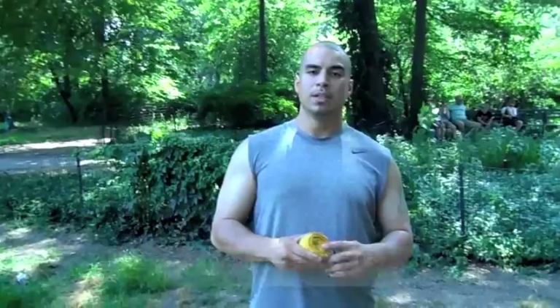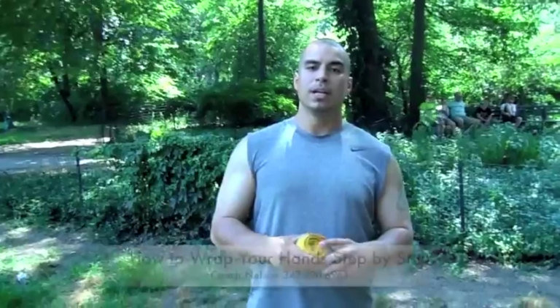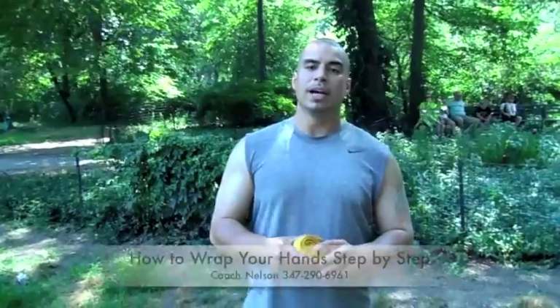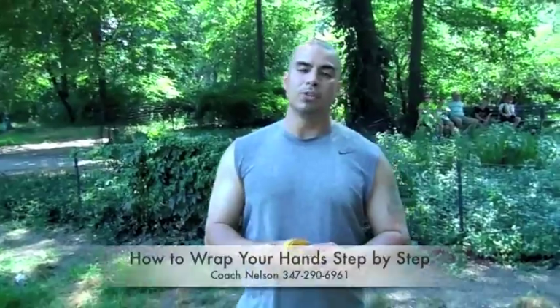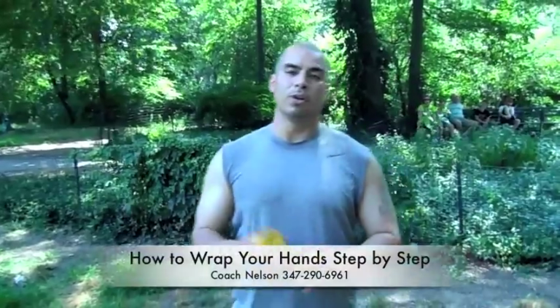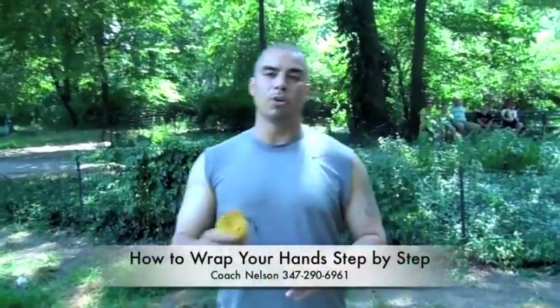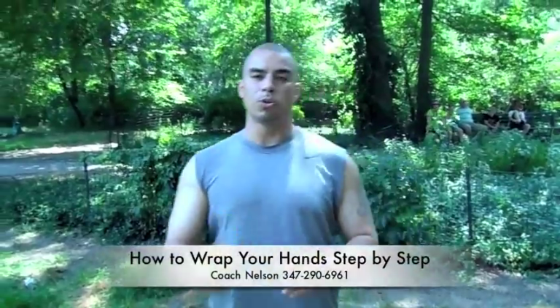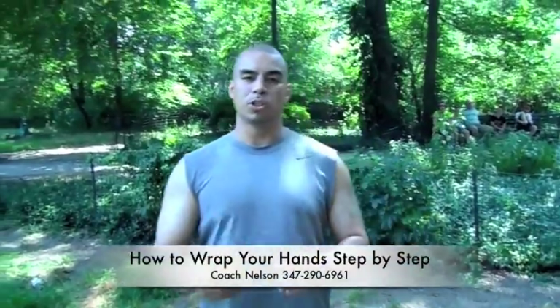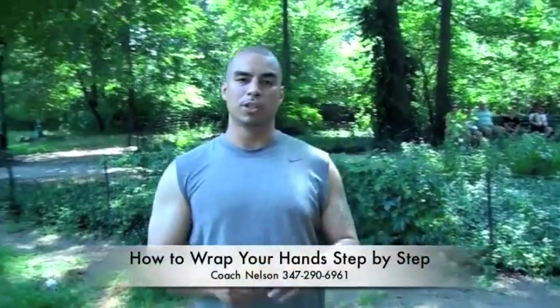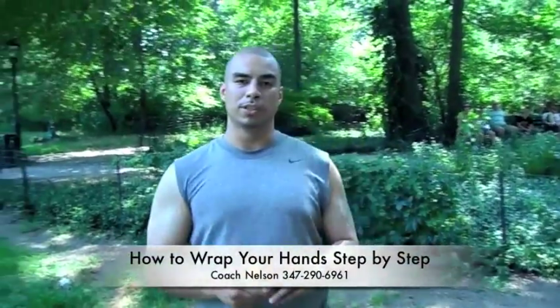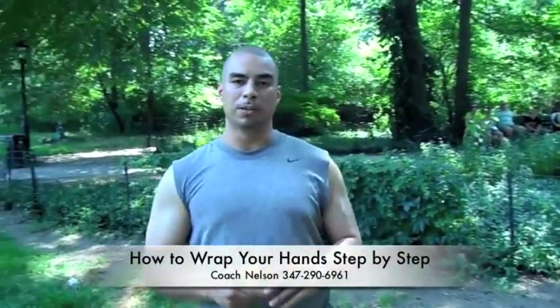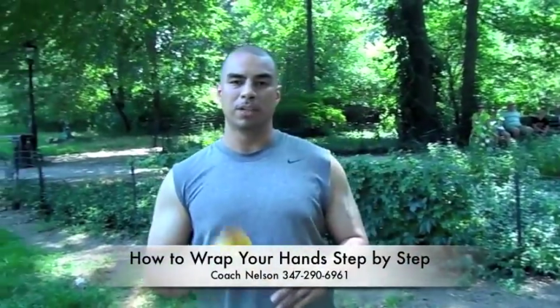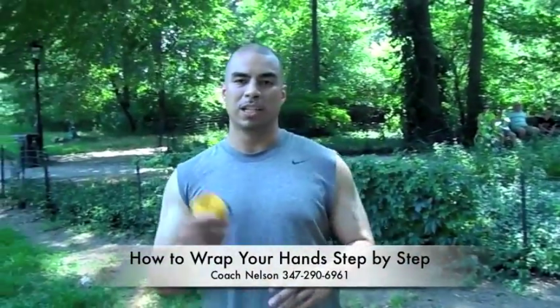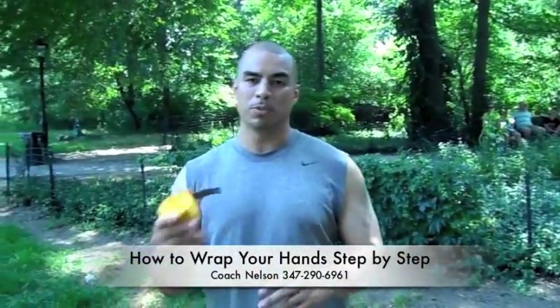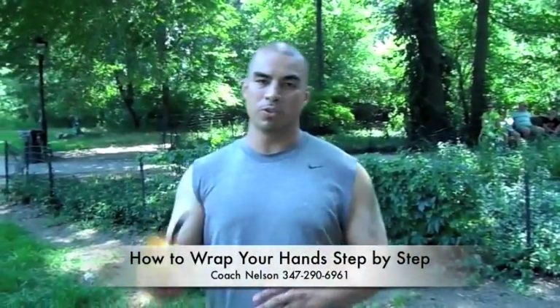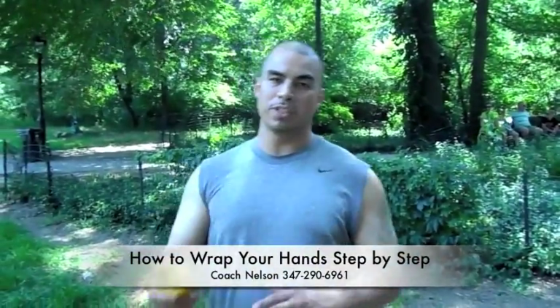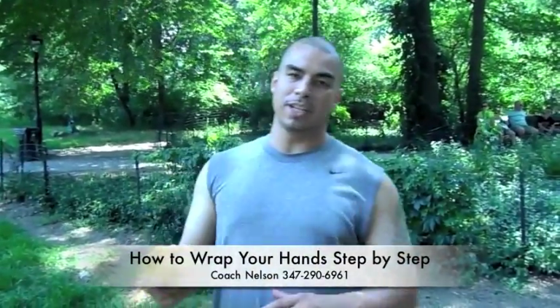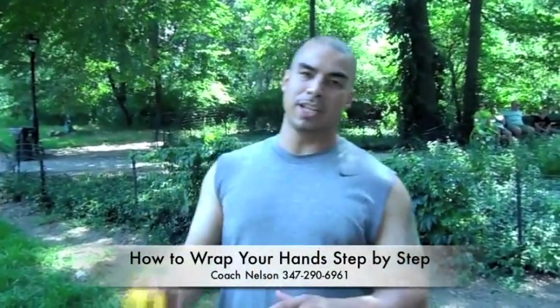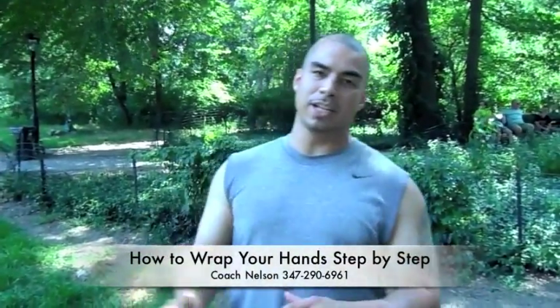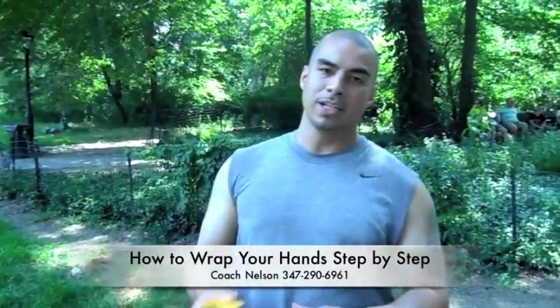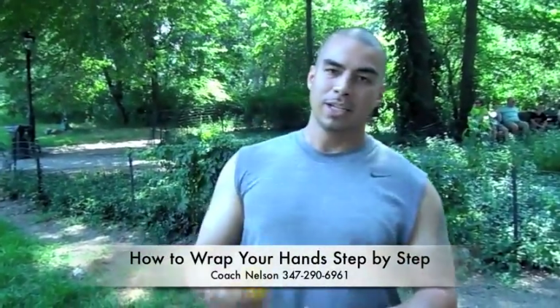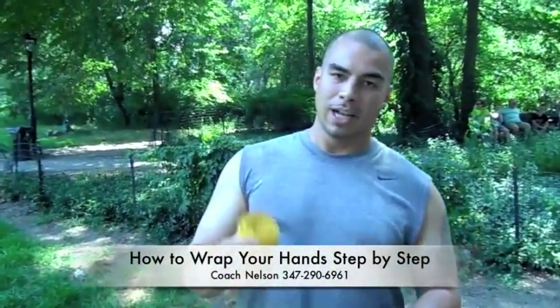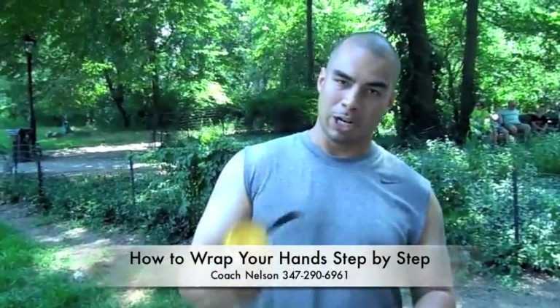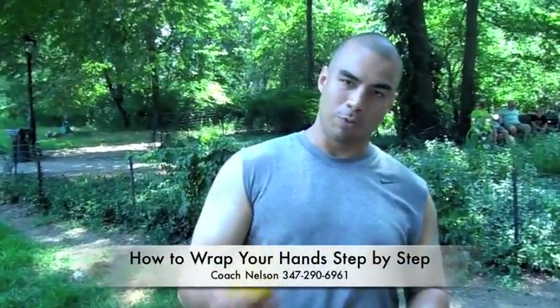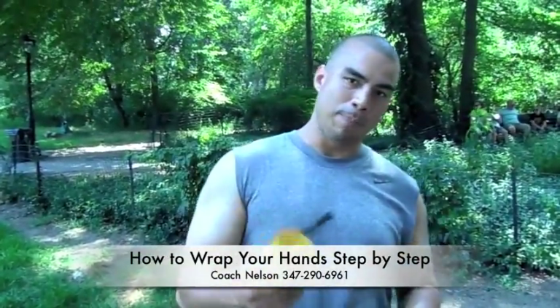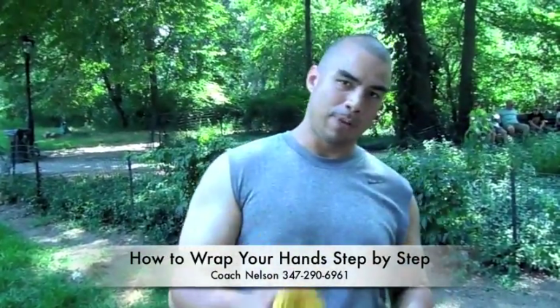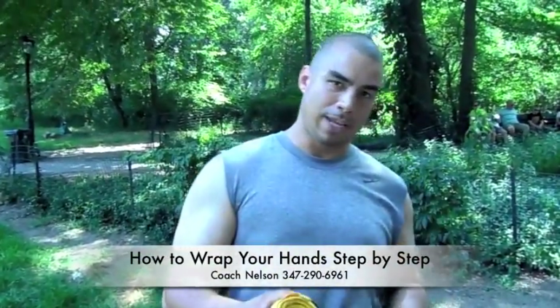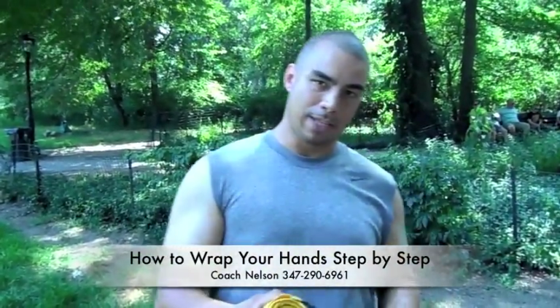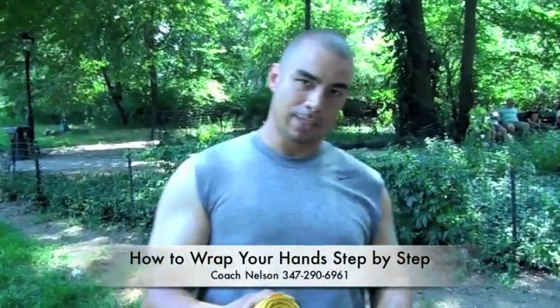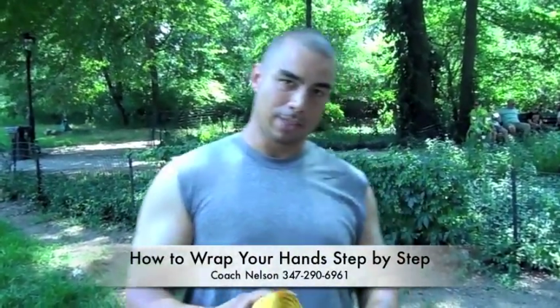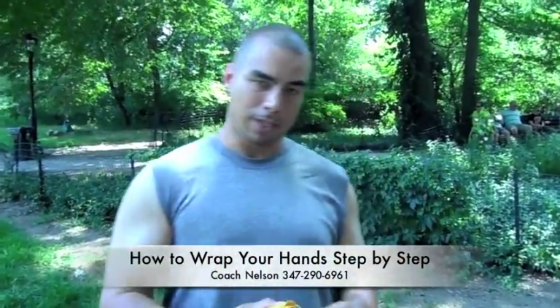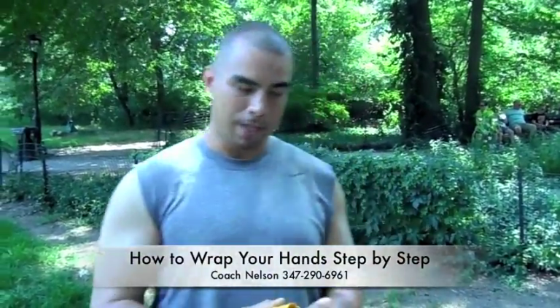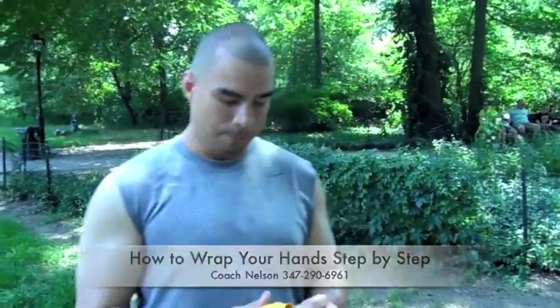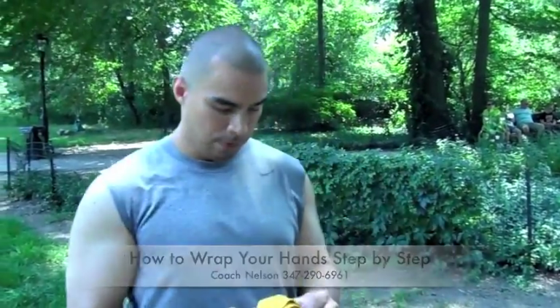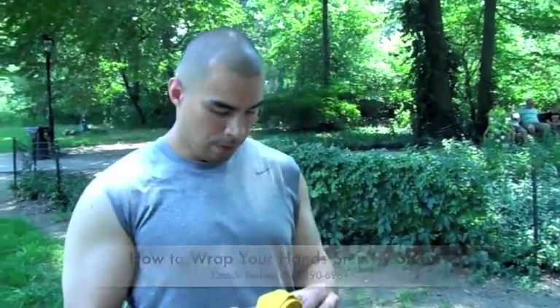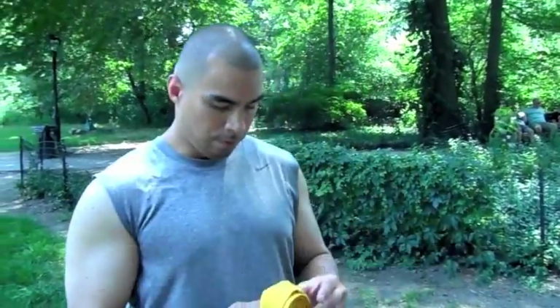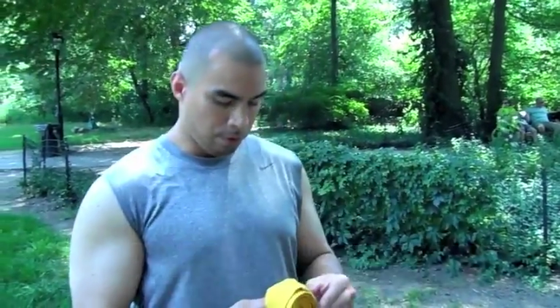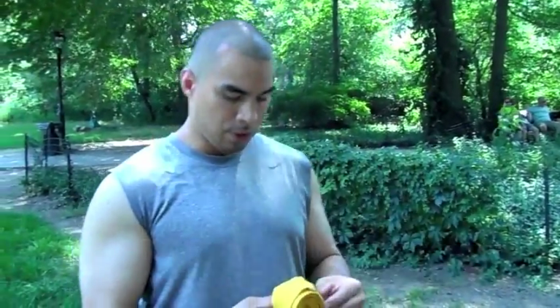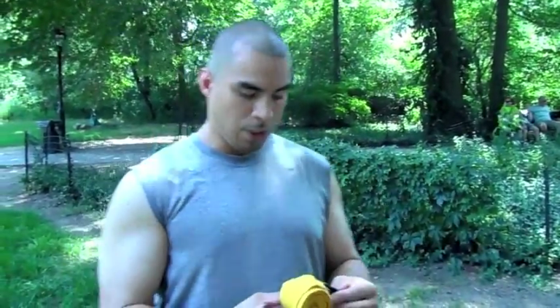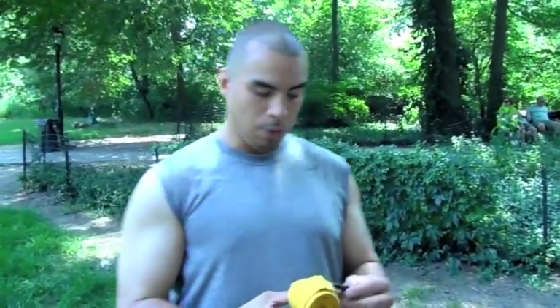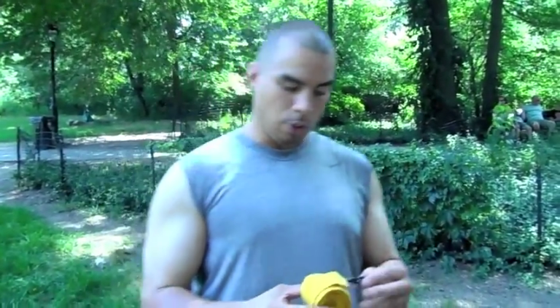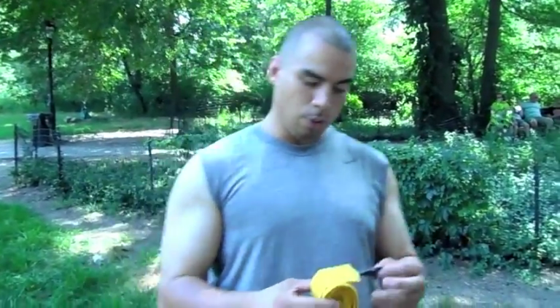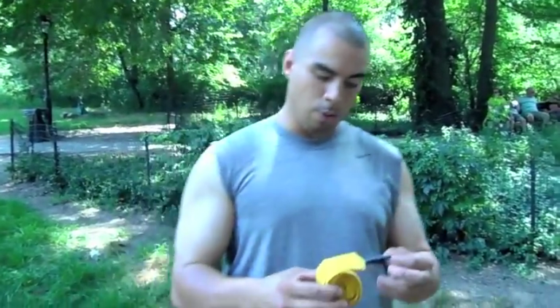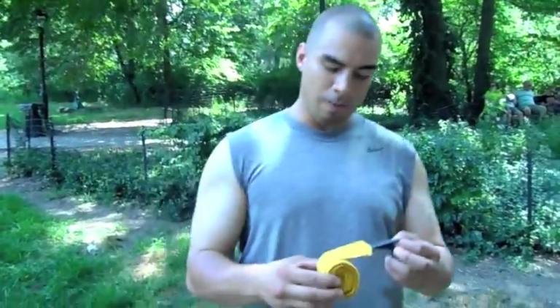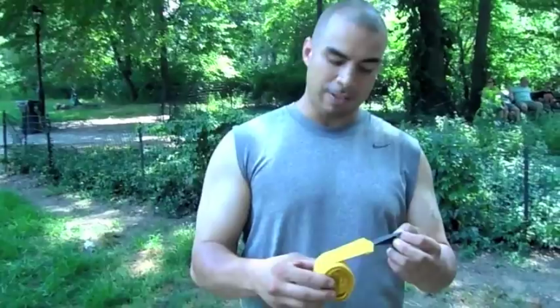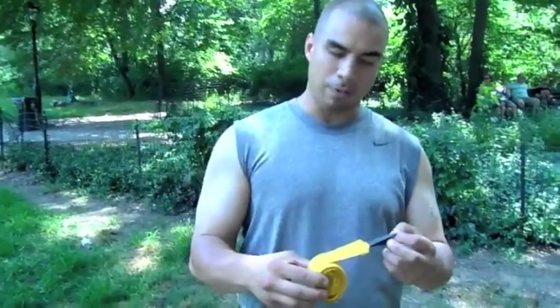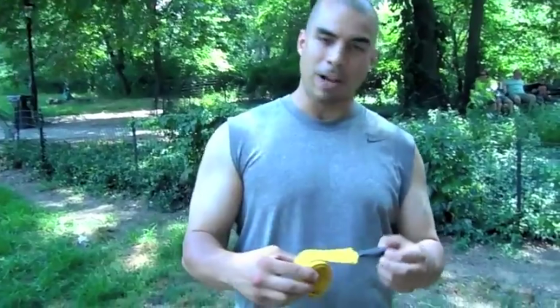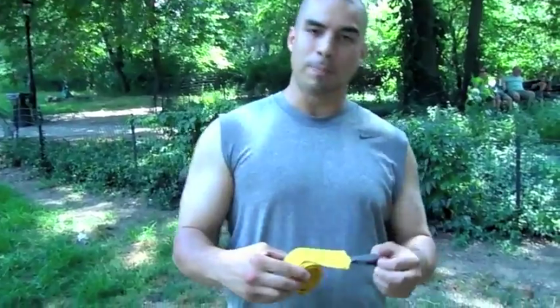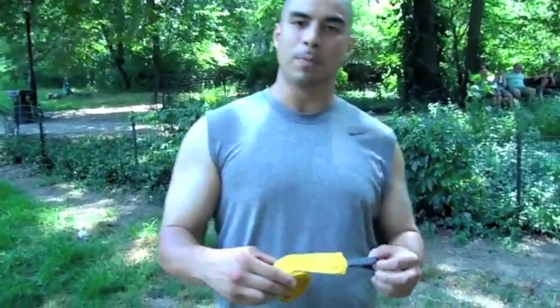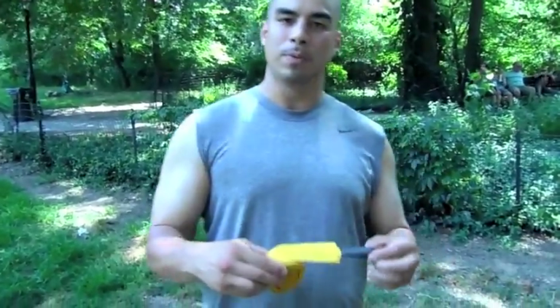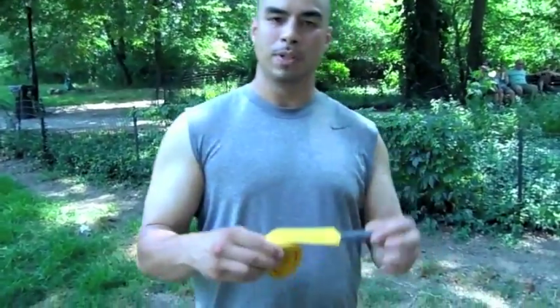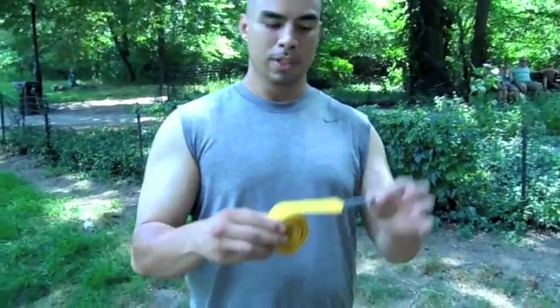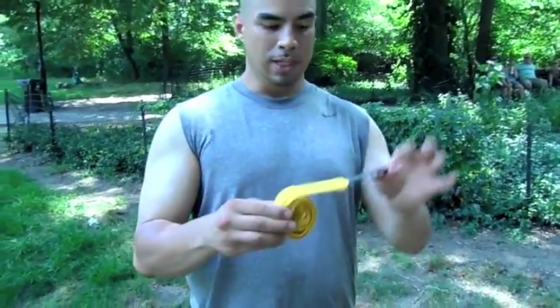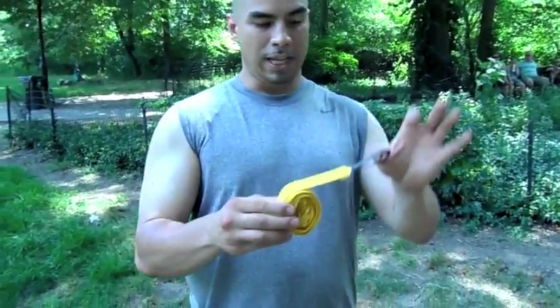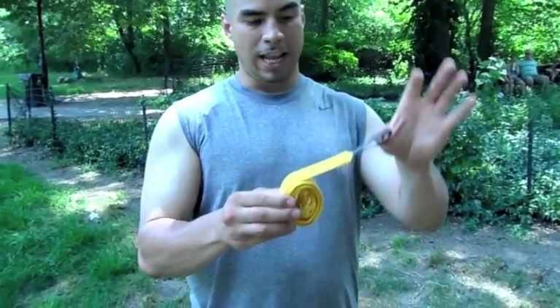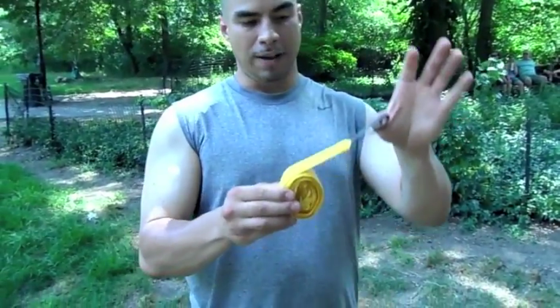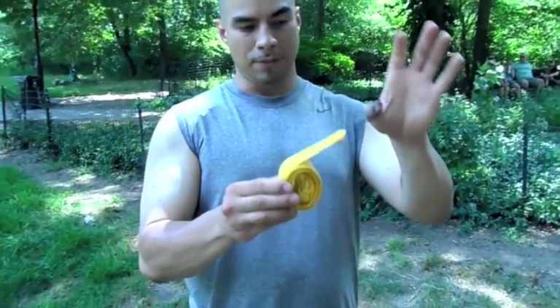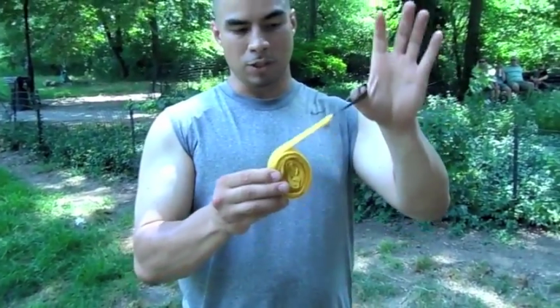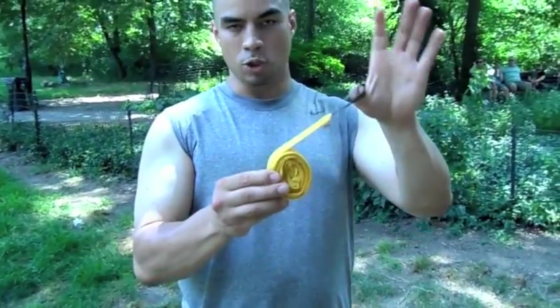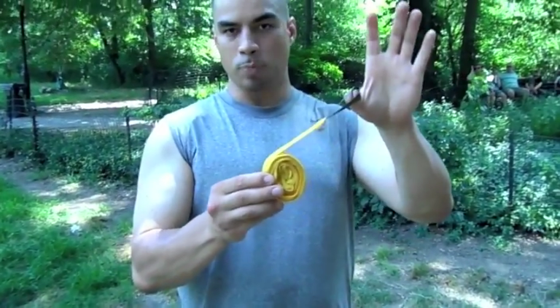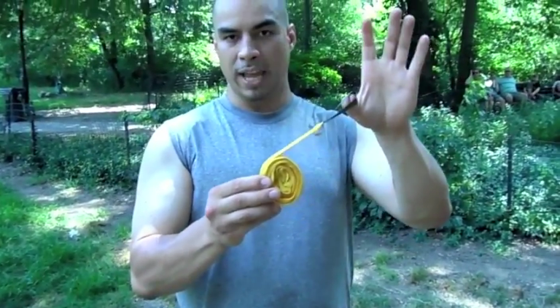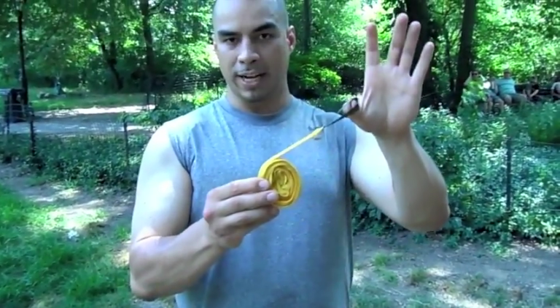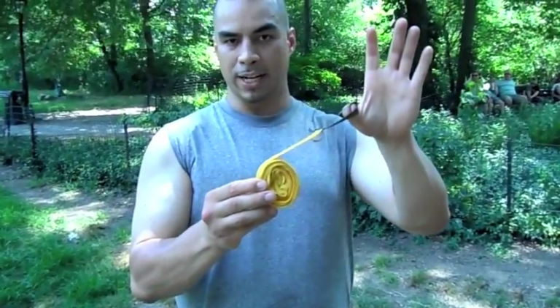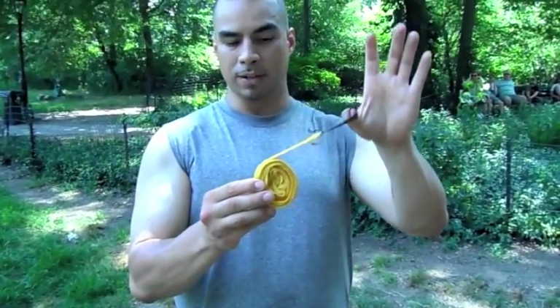Hi Don, I'm Coach Nelson. I'm going to demonstrate today how to wrap your hands. First thing you want to do, you want to wrap the wrap up and have this loop hanging out.